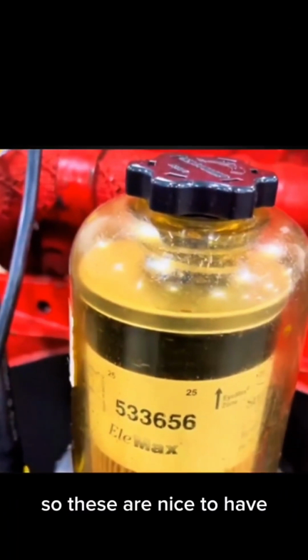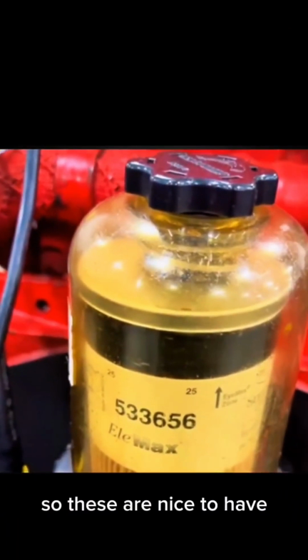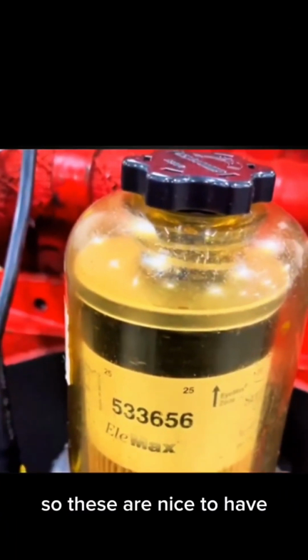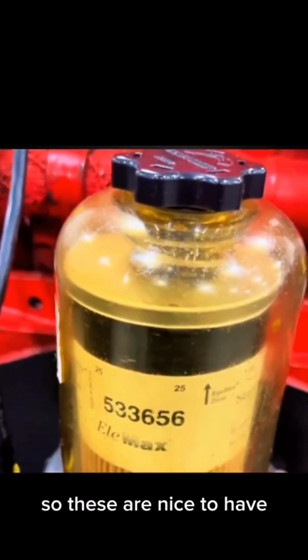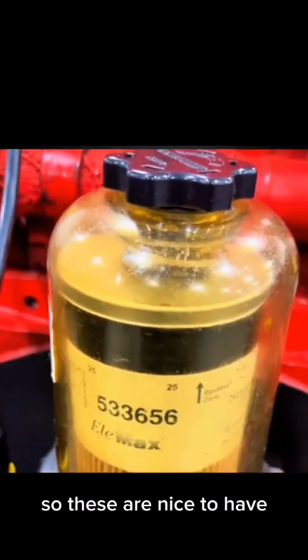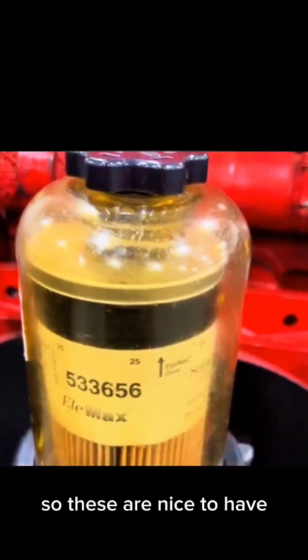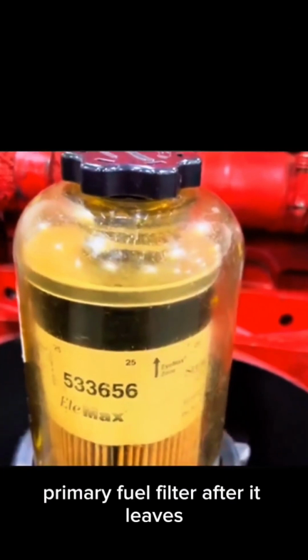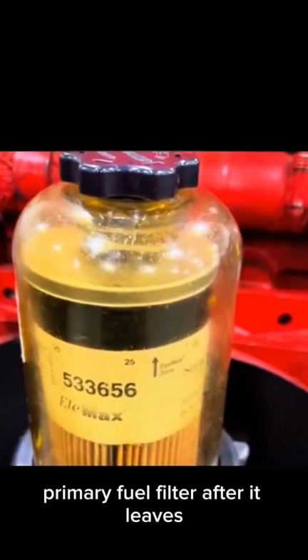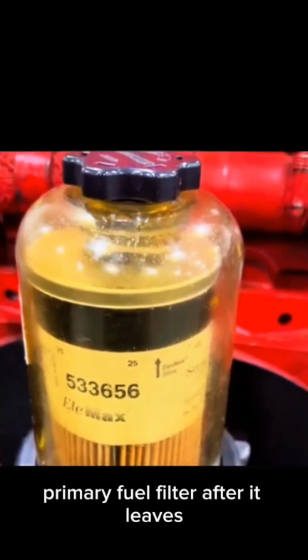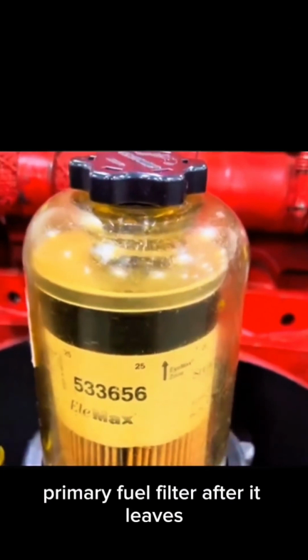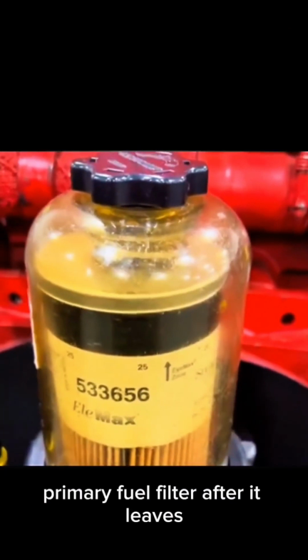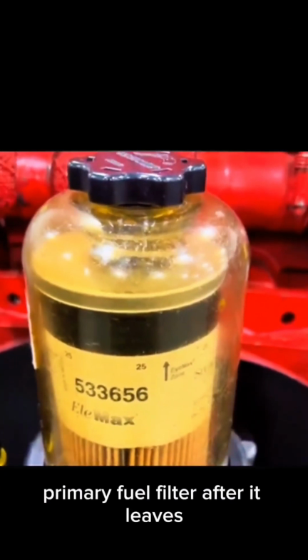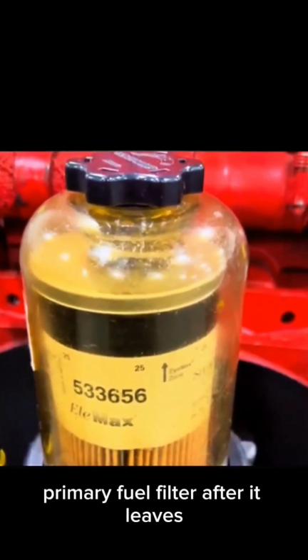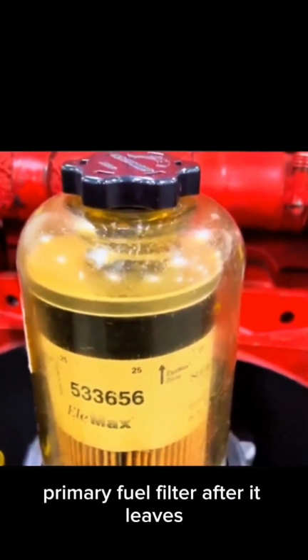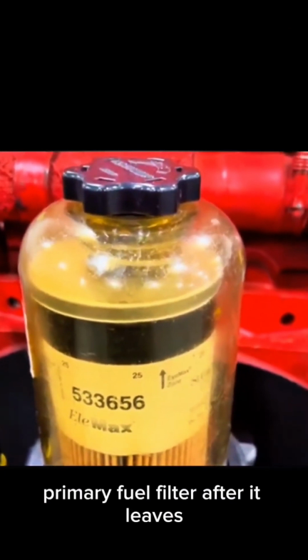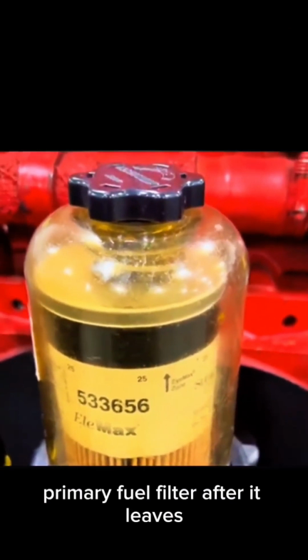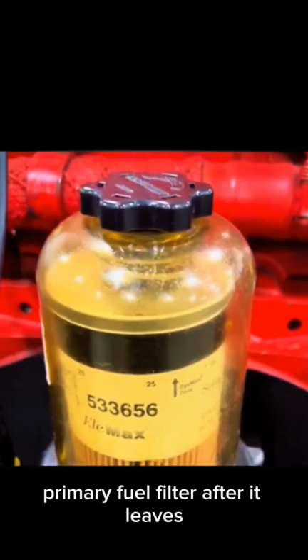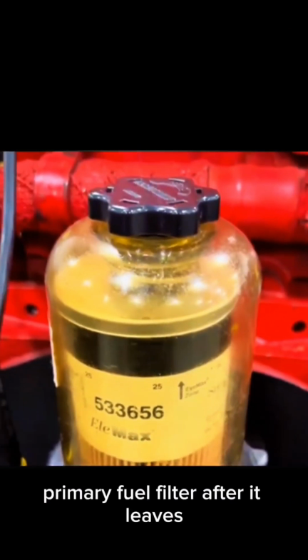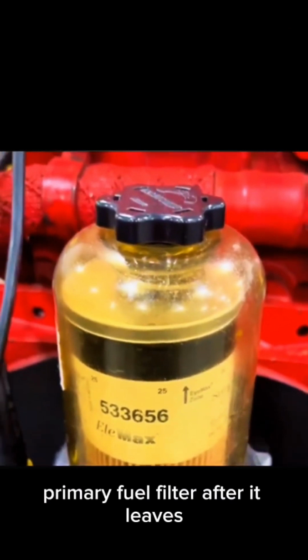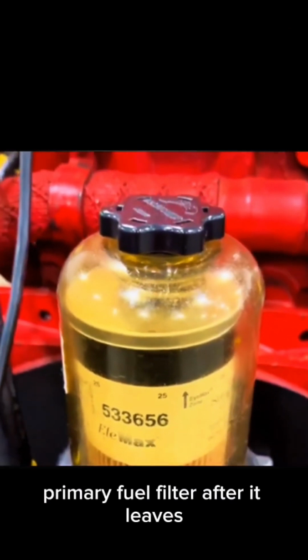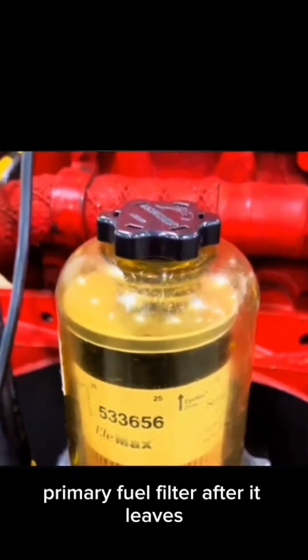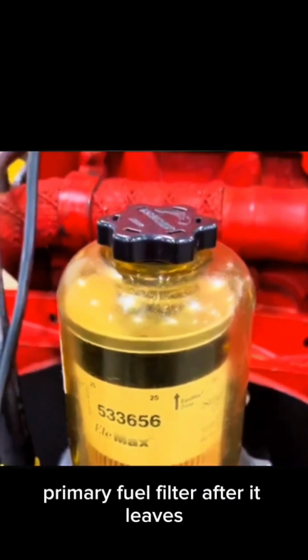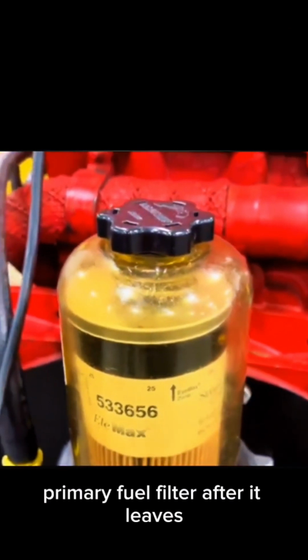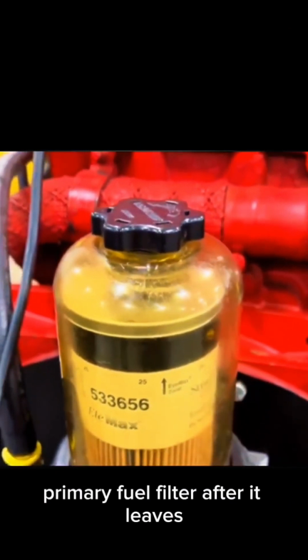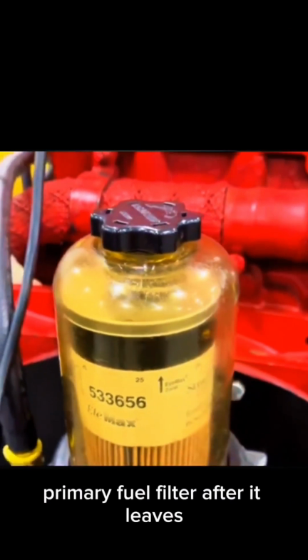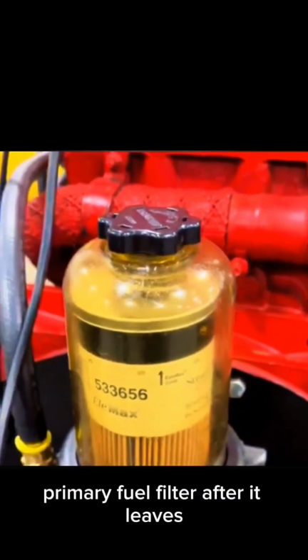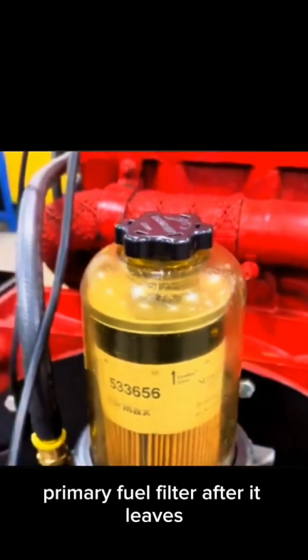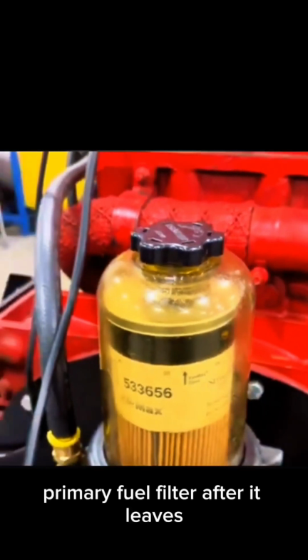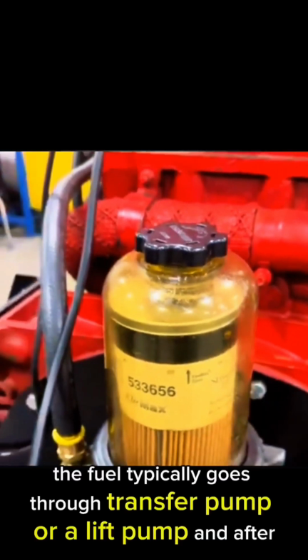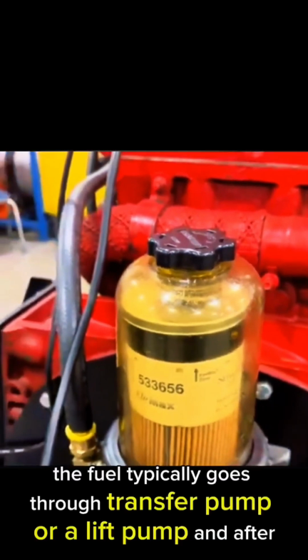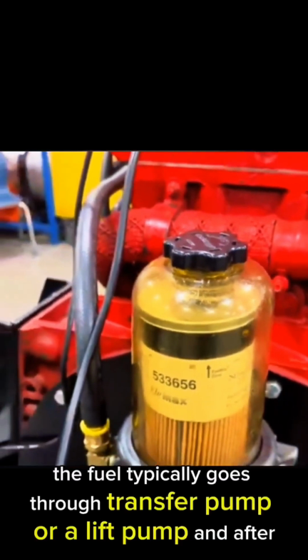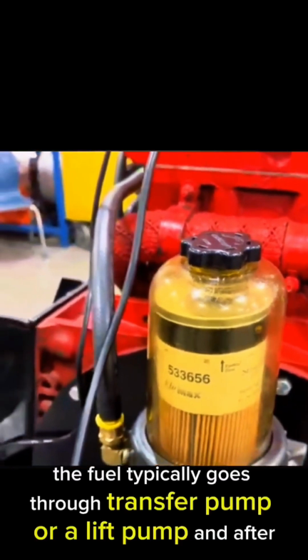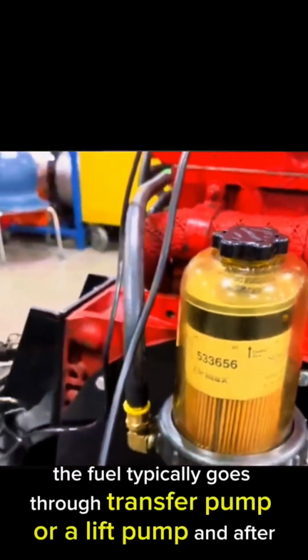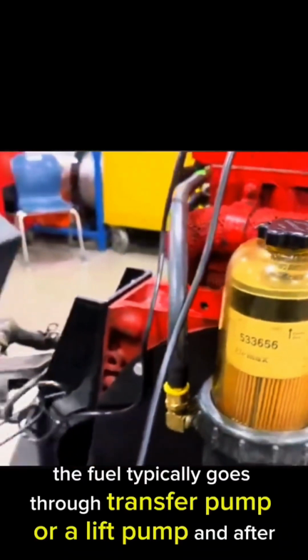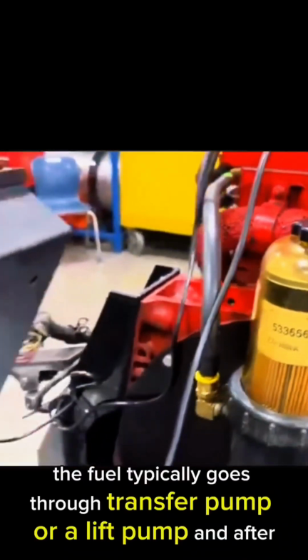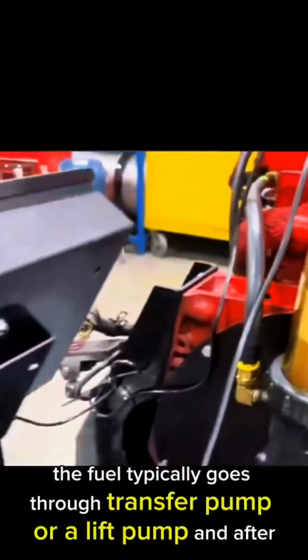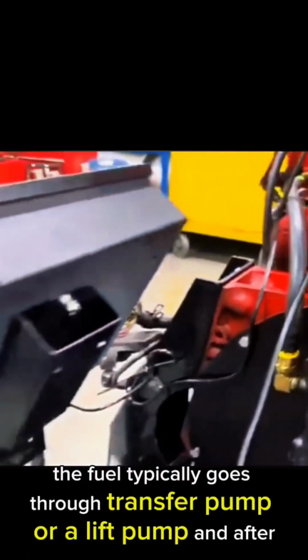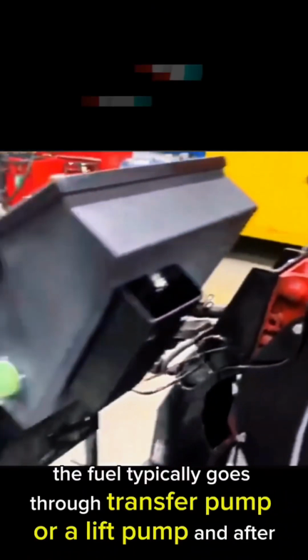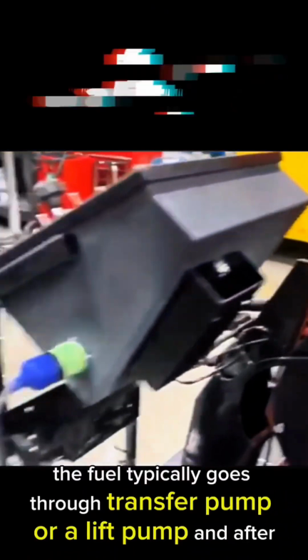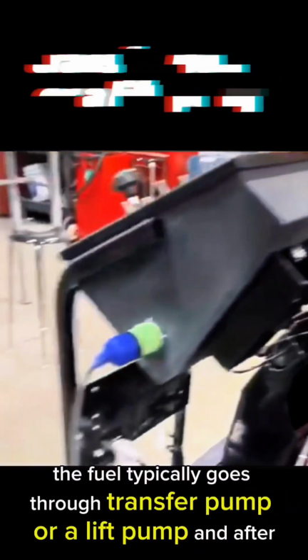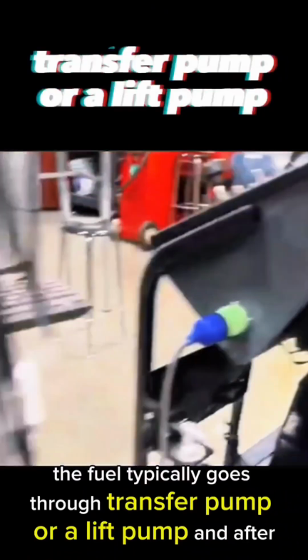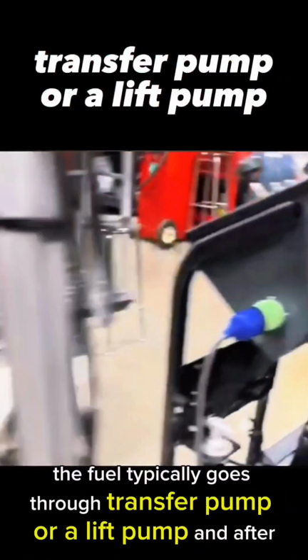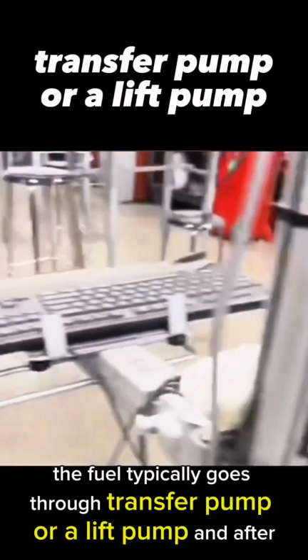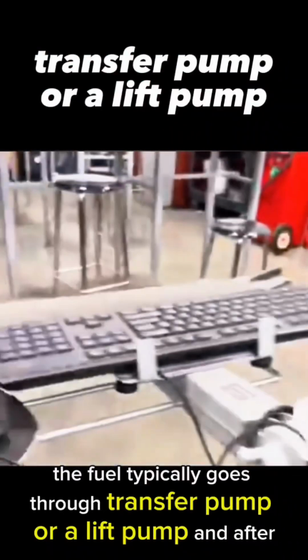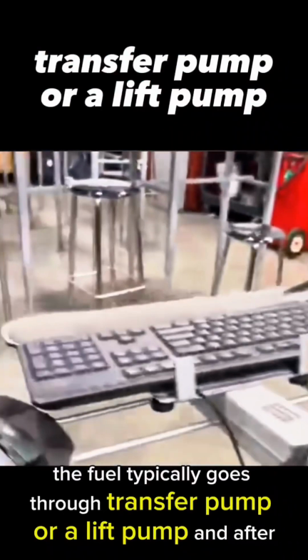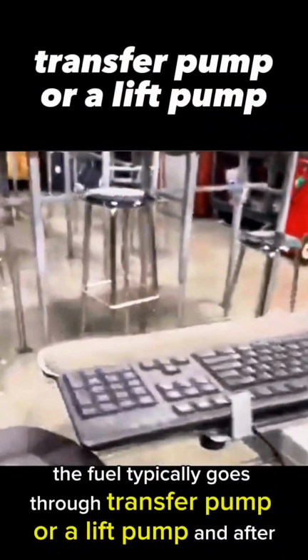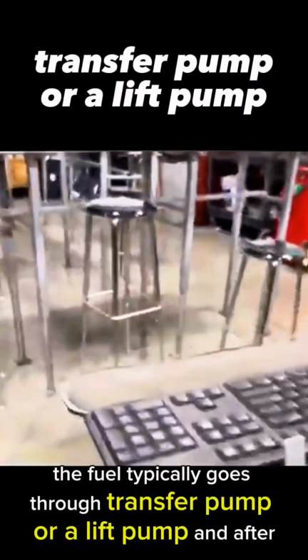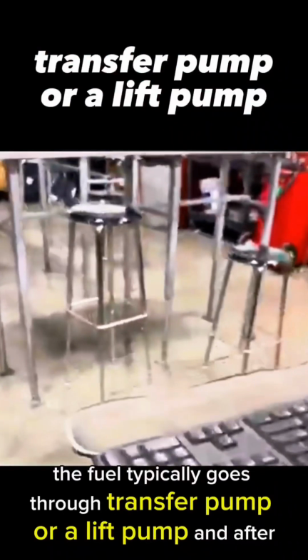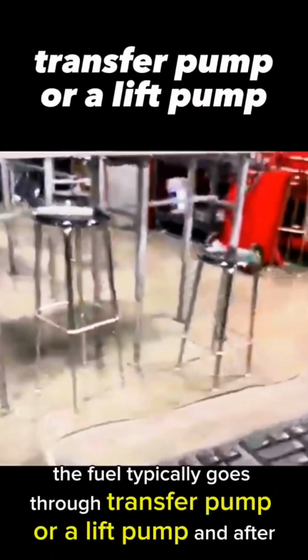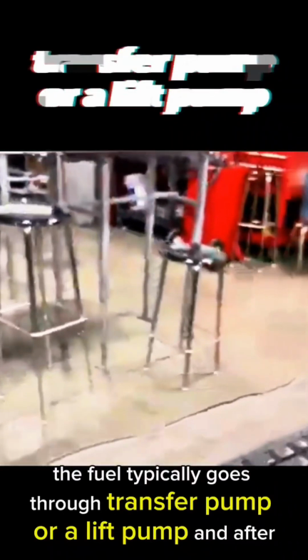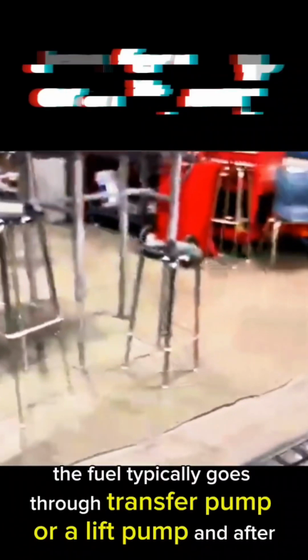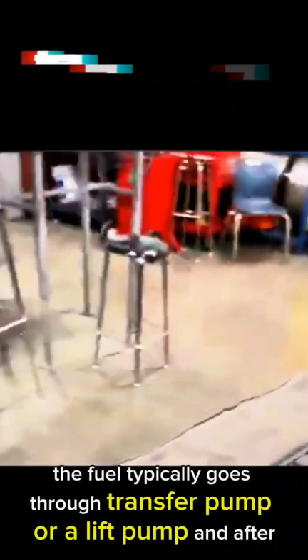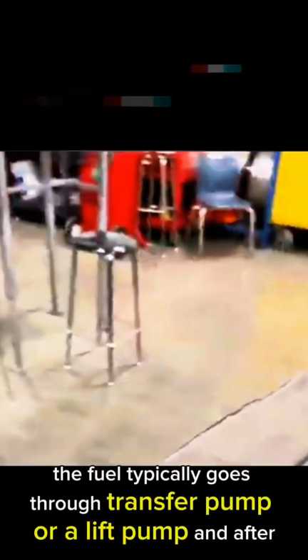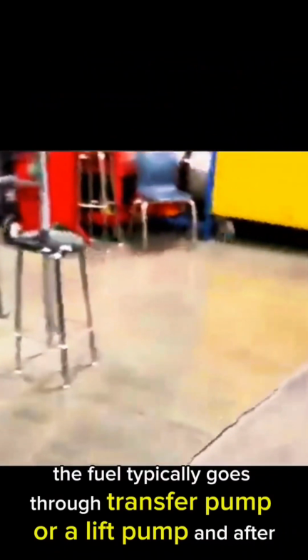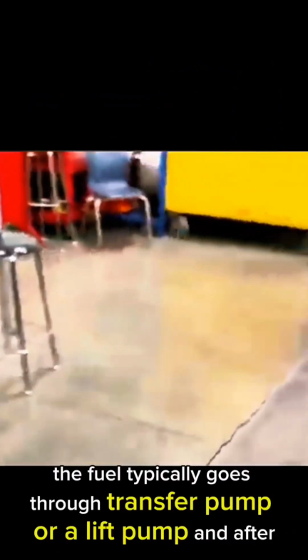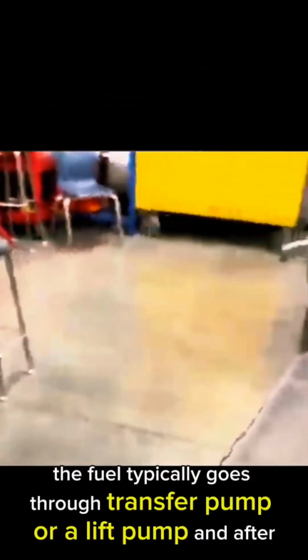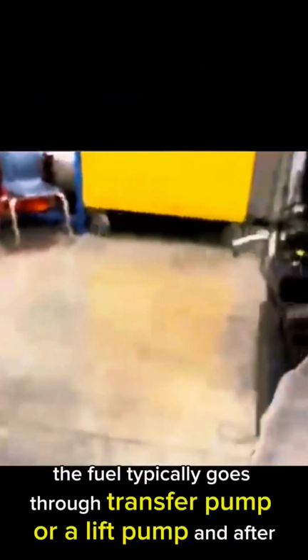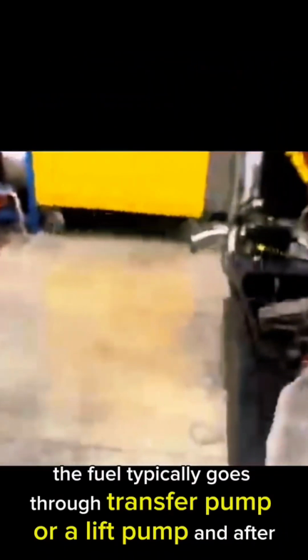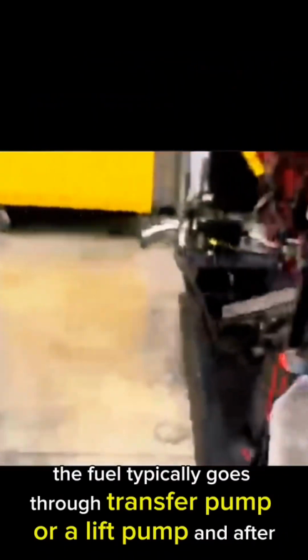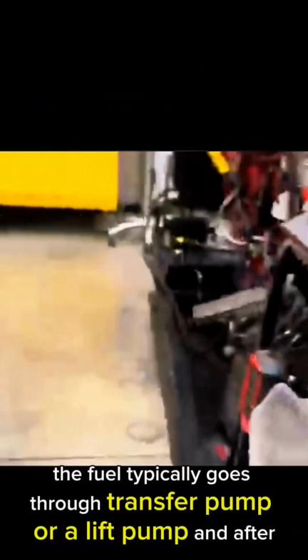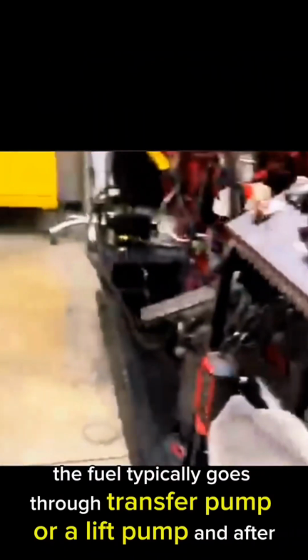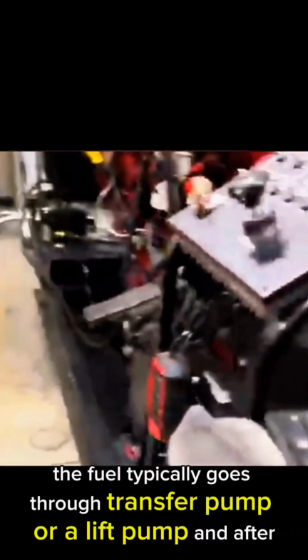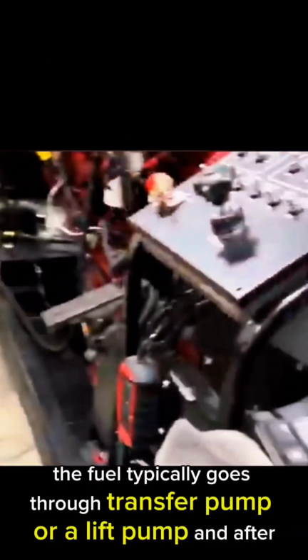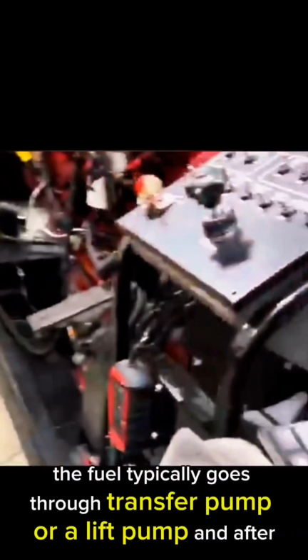So these are nice to have as a primary fuel filter. After the fuel leaves this filter, it typically goes through a transfer pump or a lift pump, and after that...